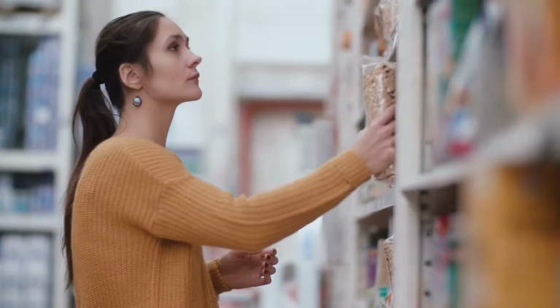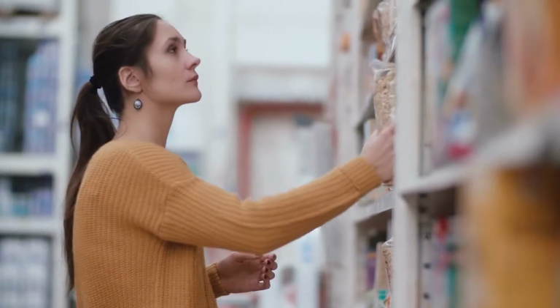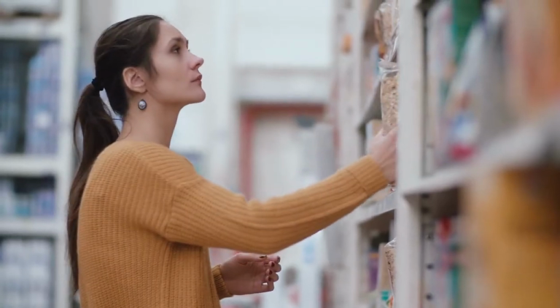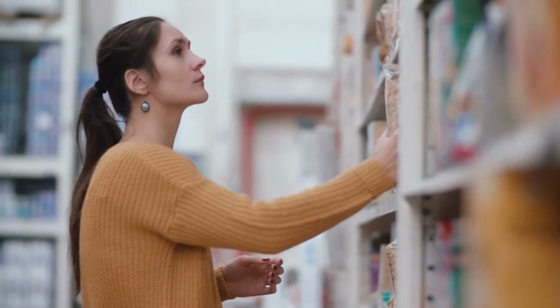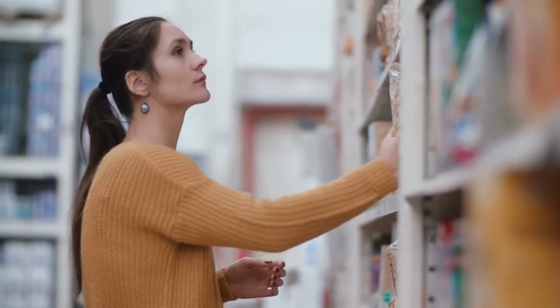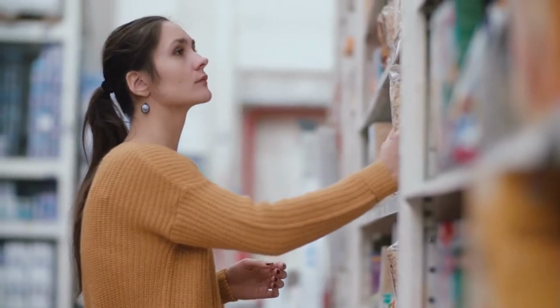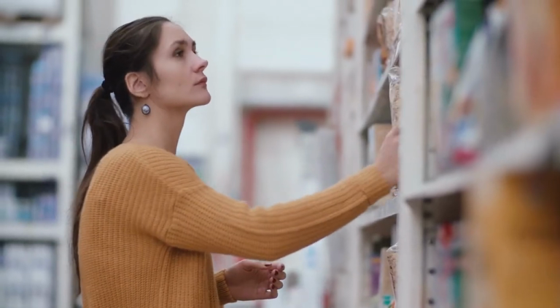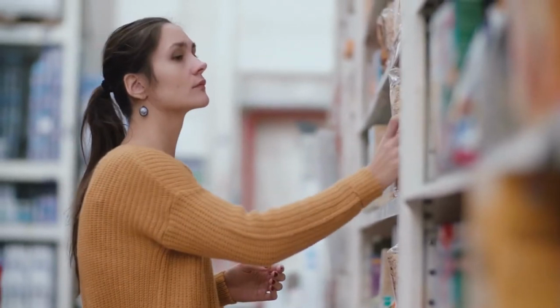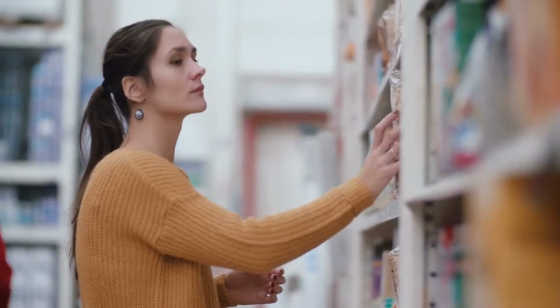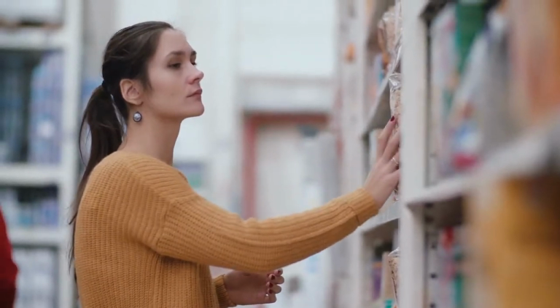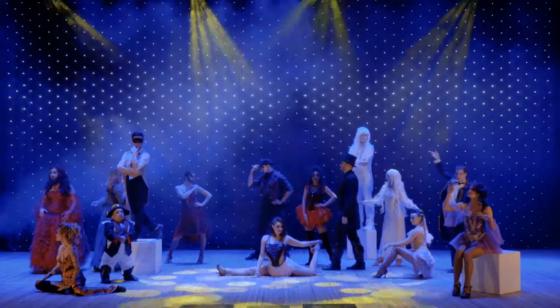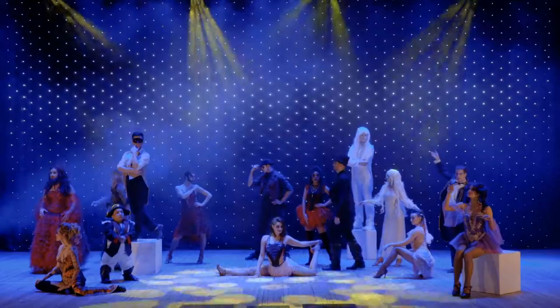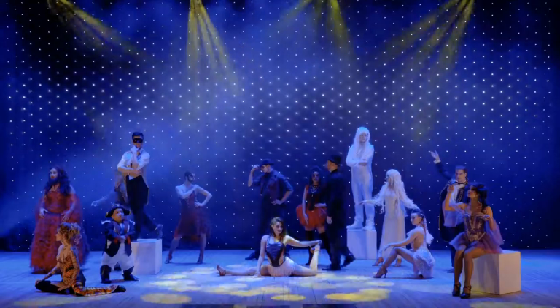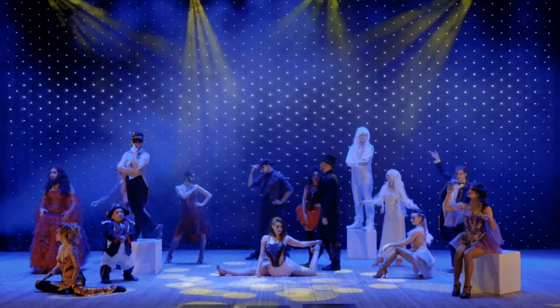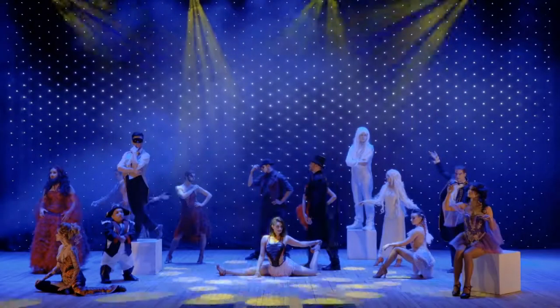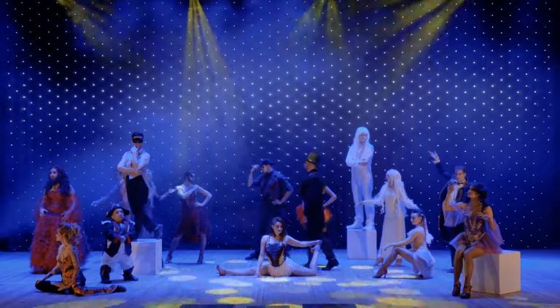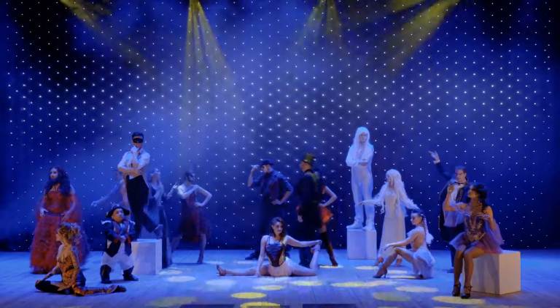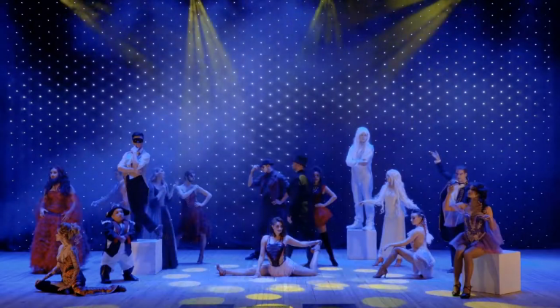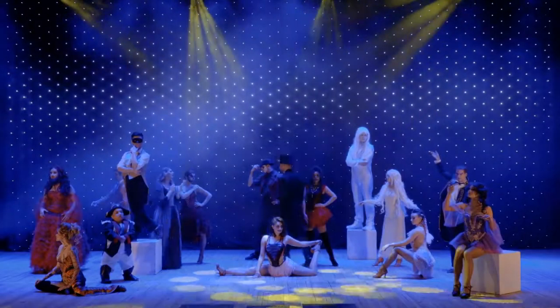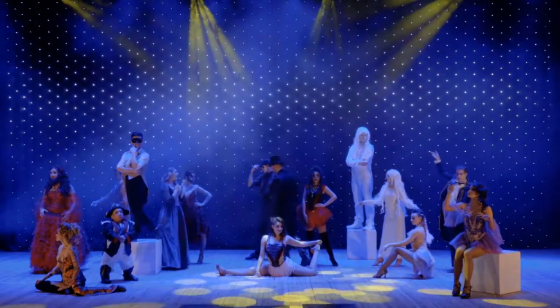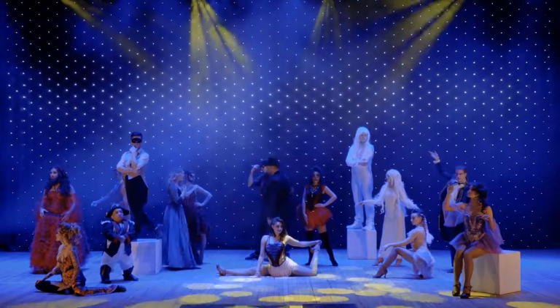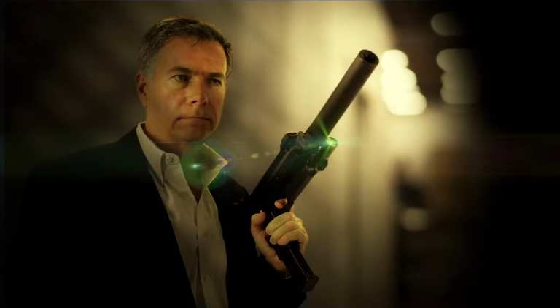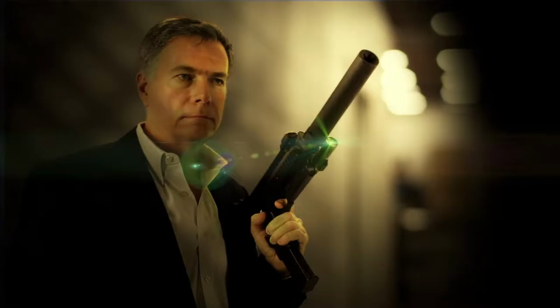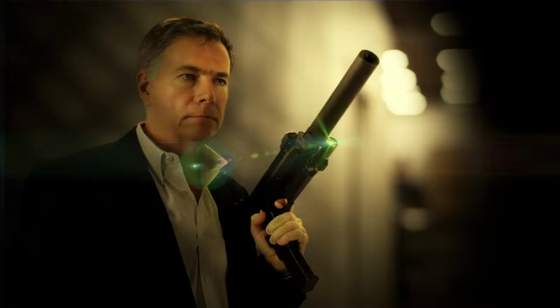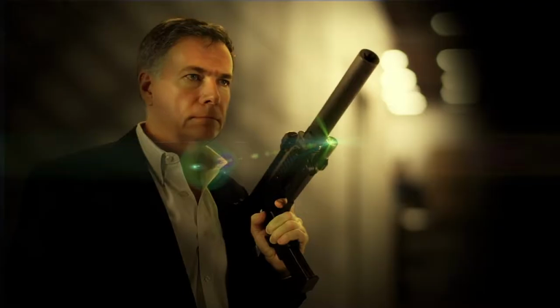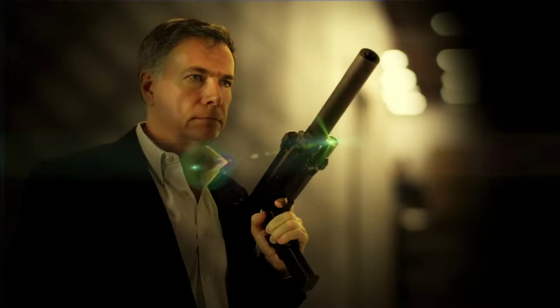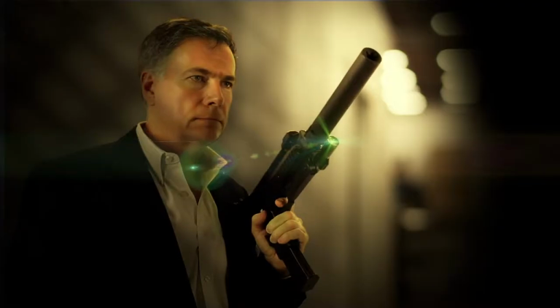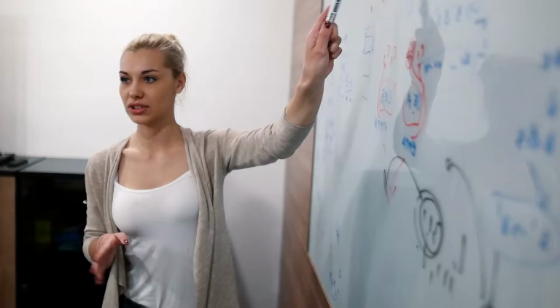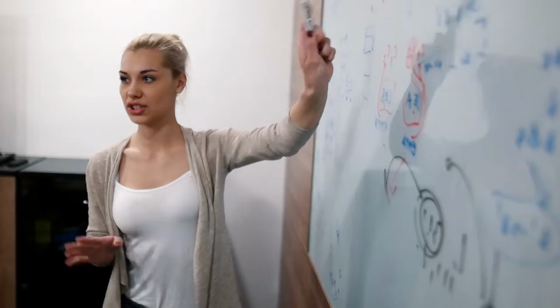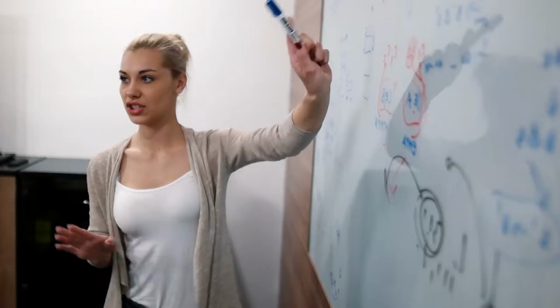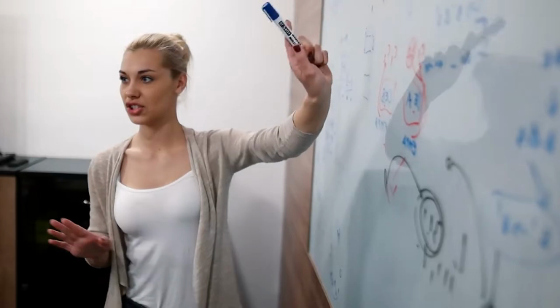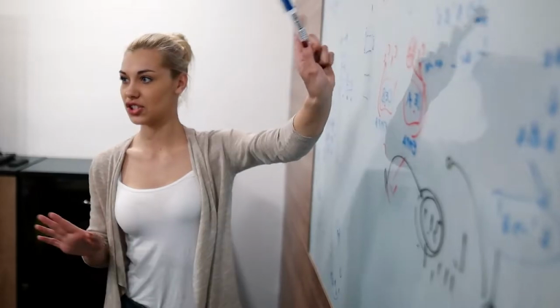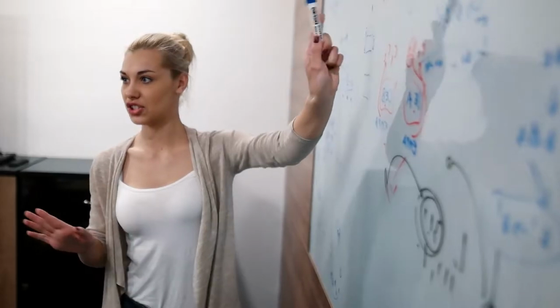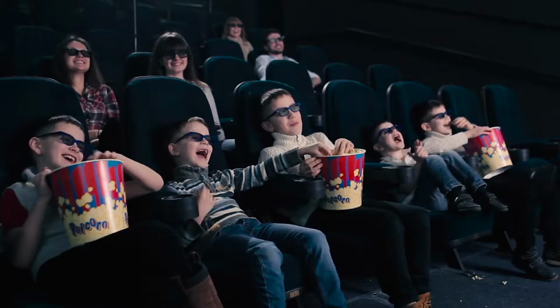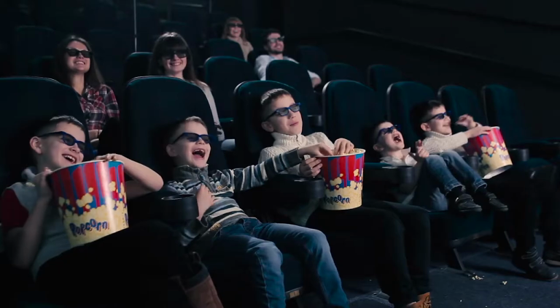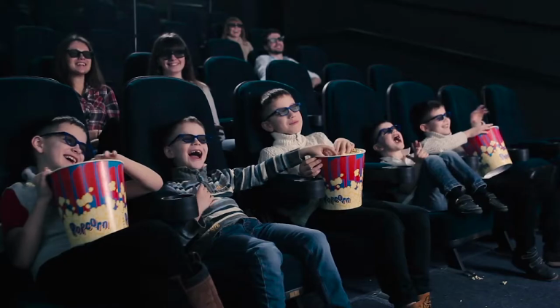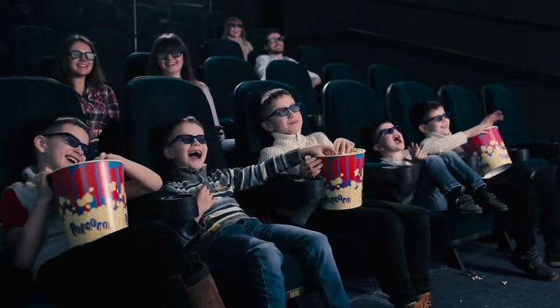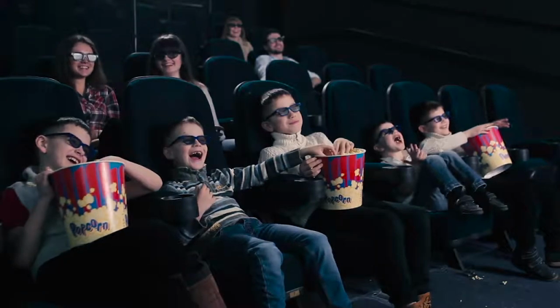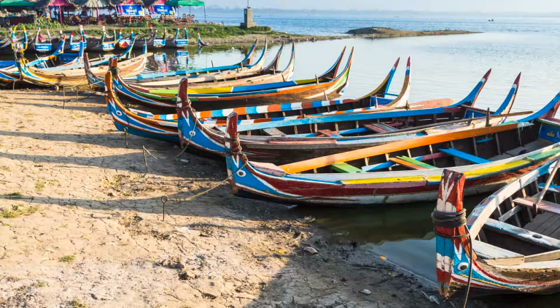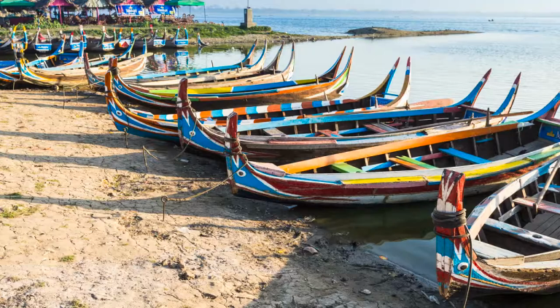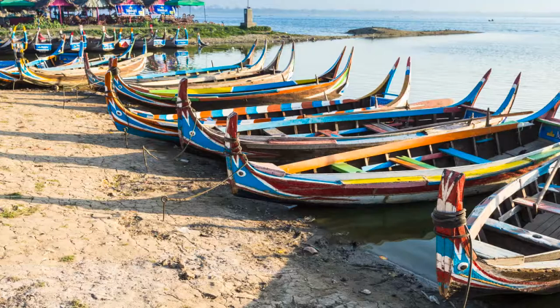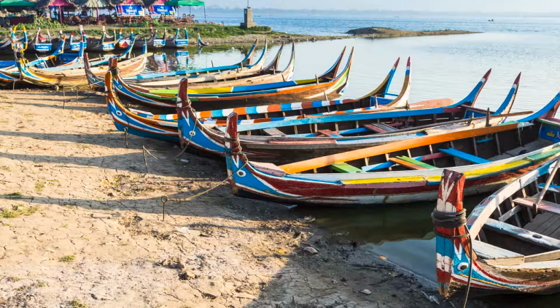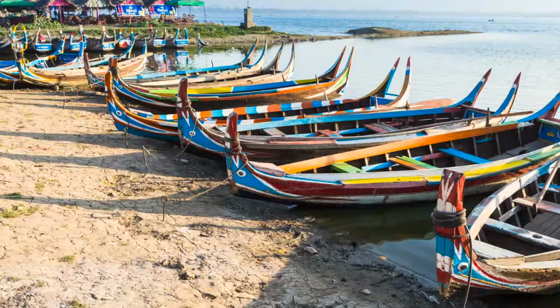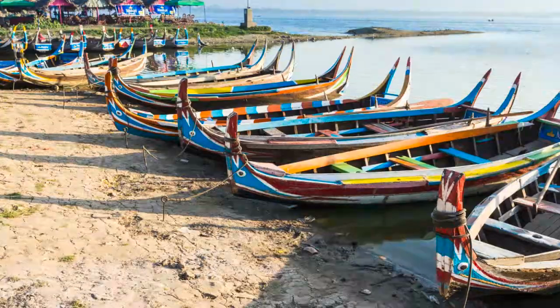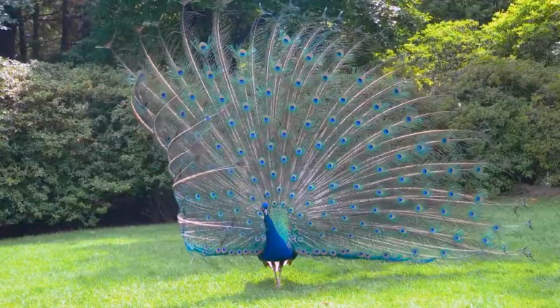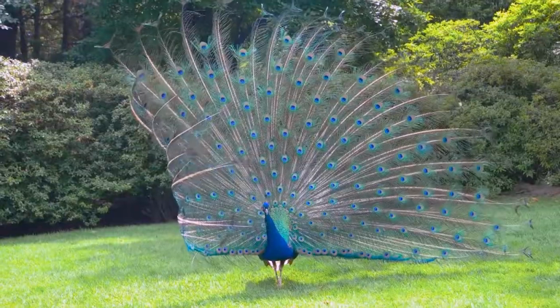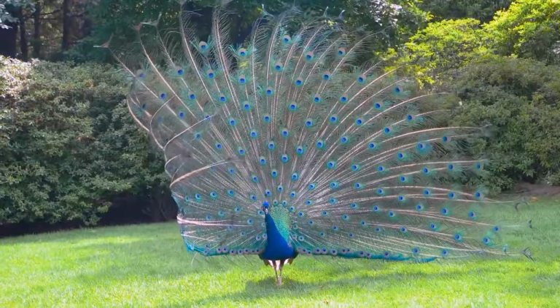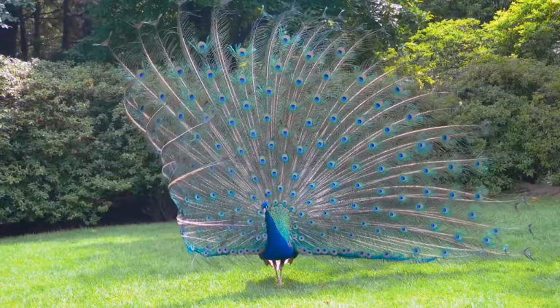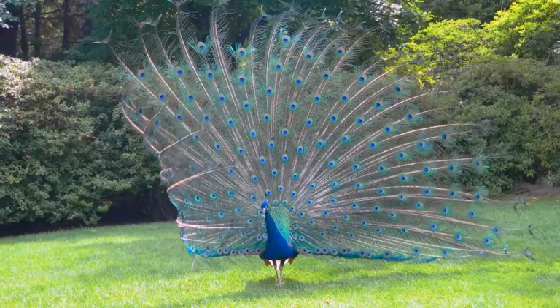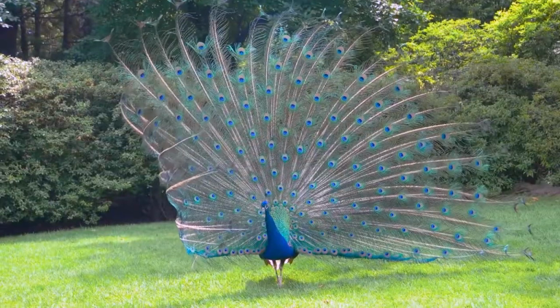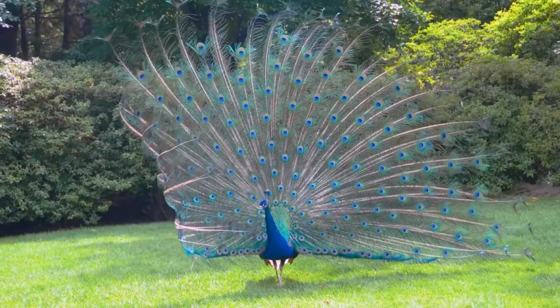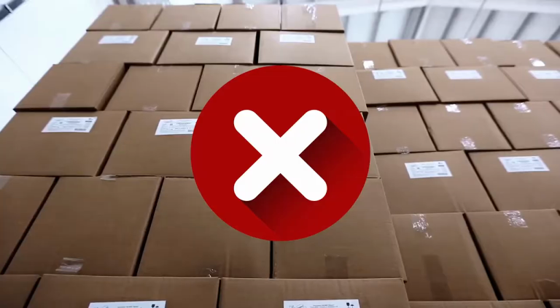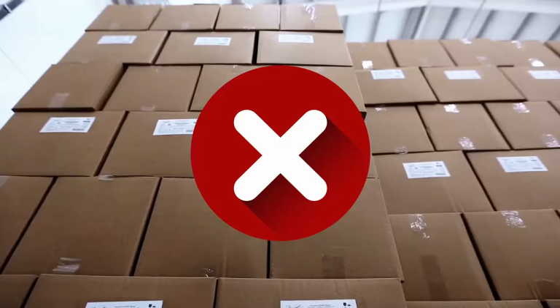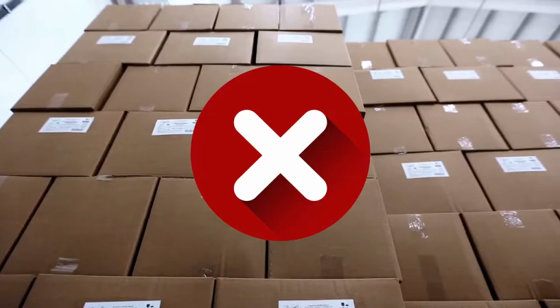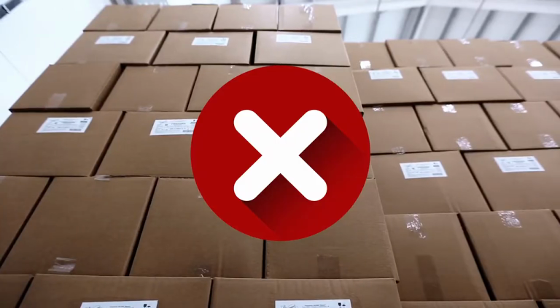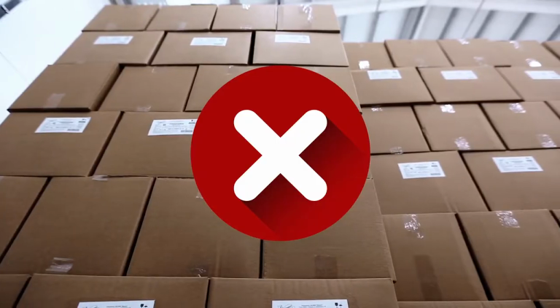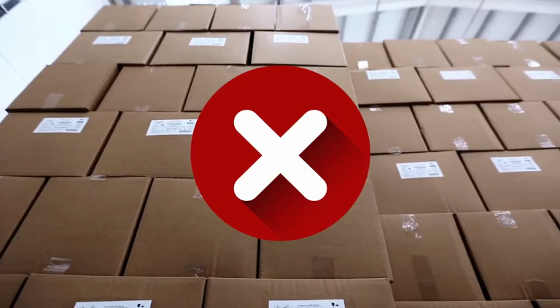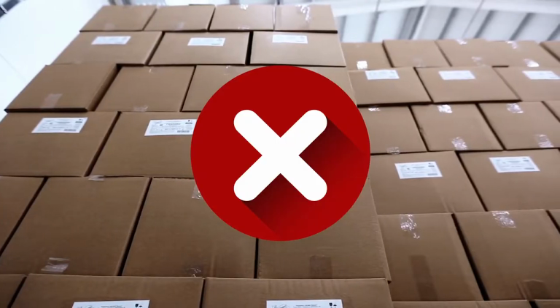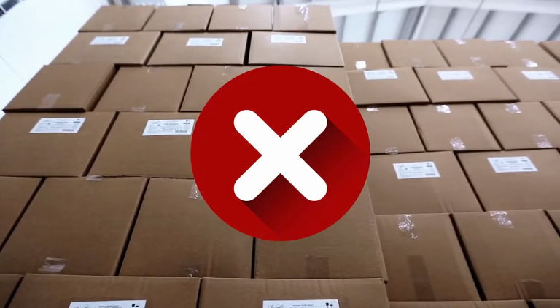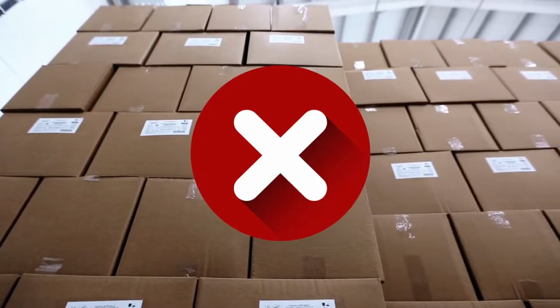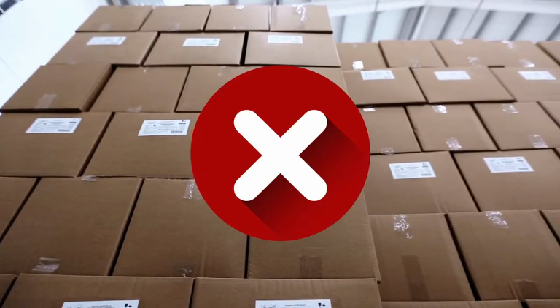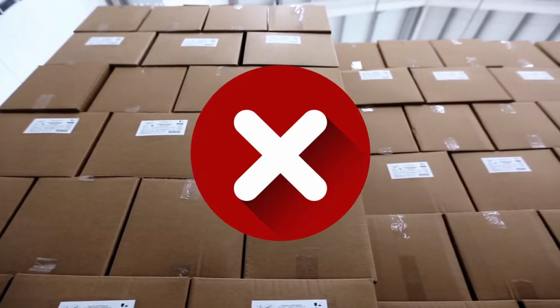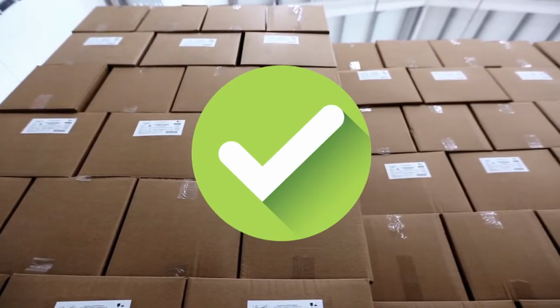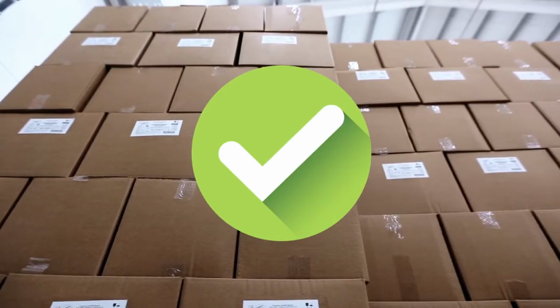You need packaging that performs, packaging that protects, conveys, presents, ships, impresses, or packaging that's just better.